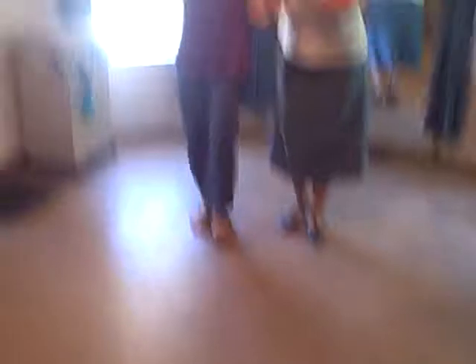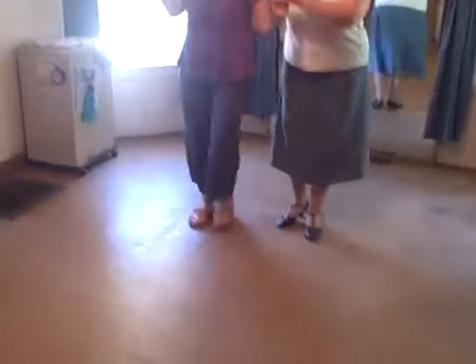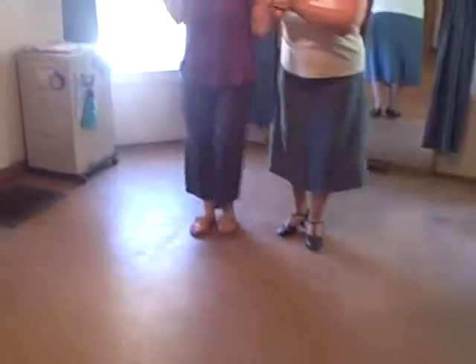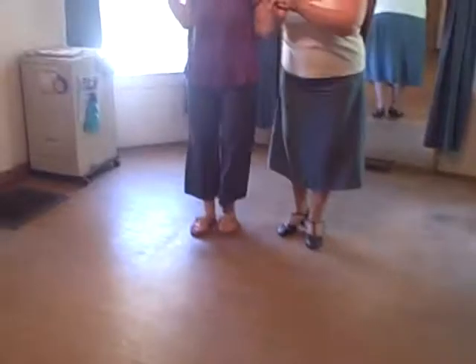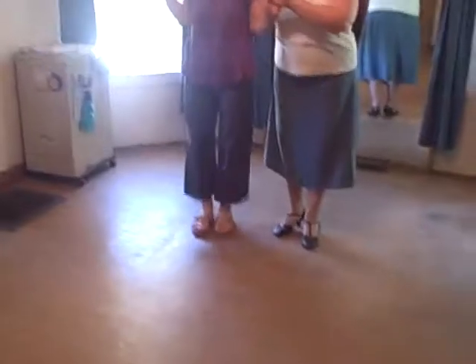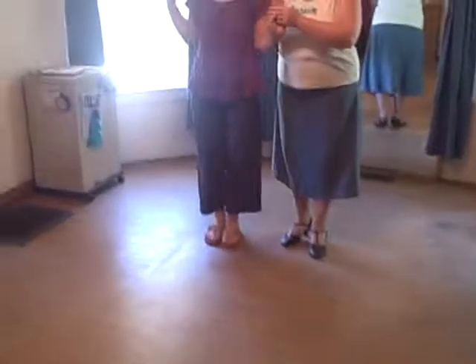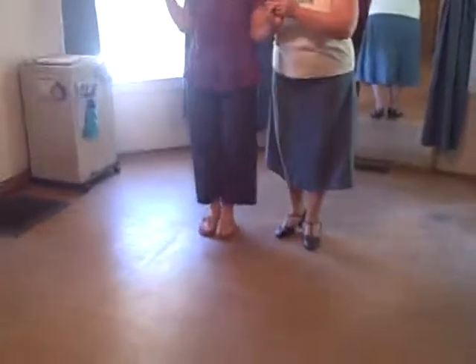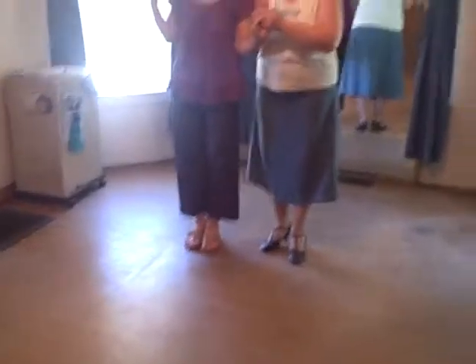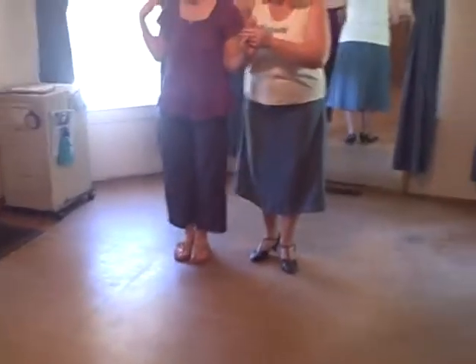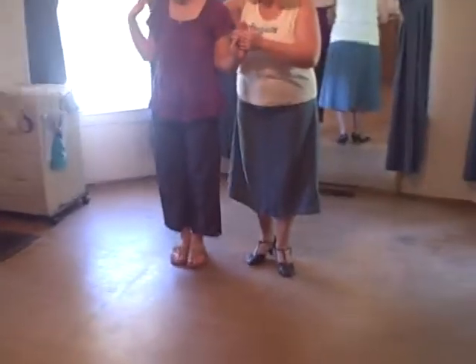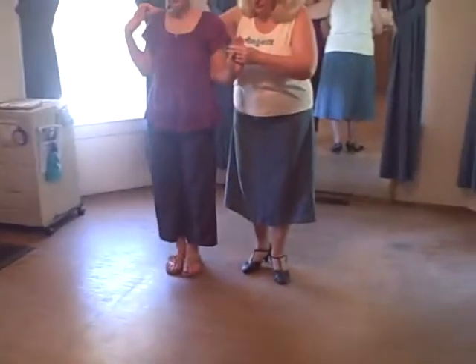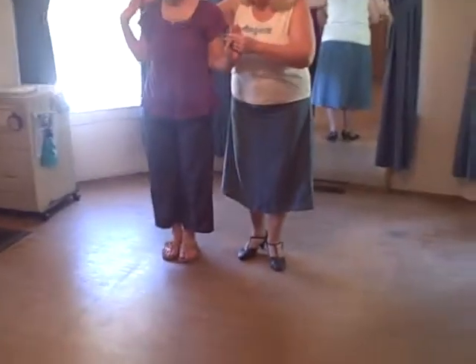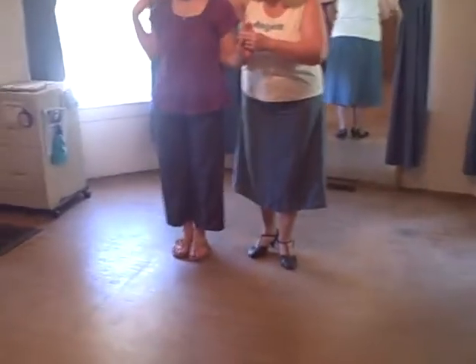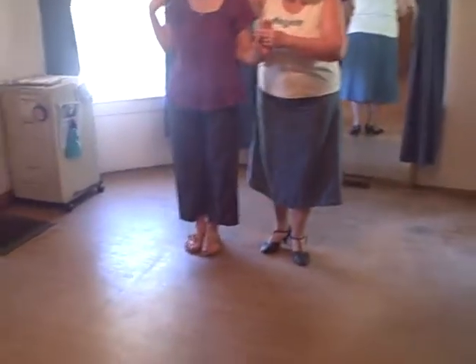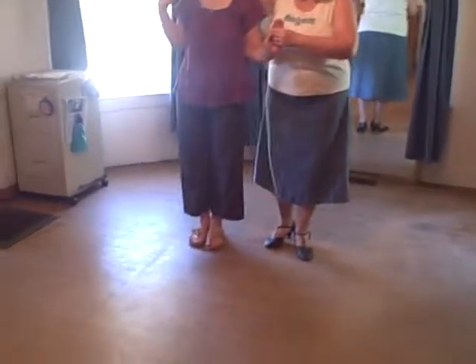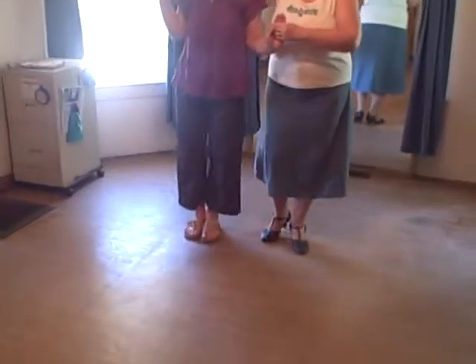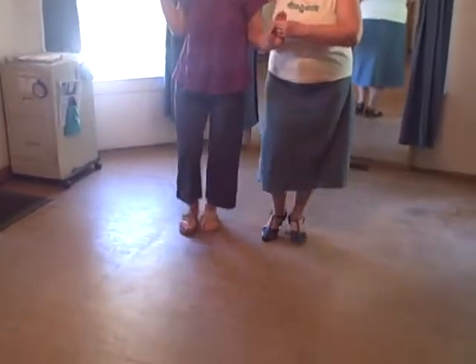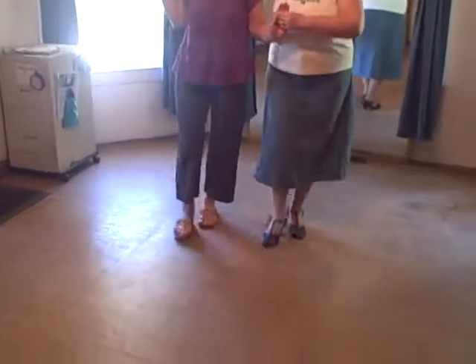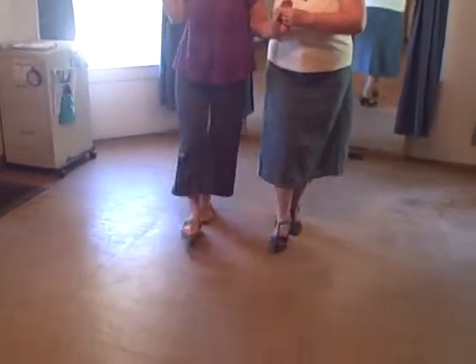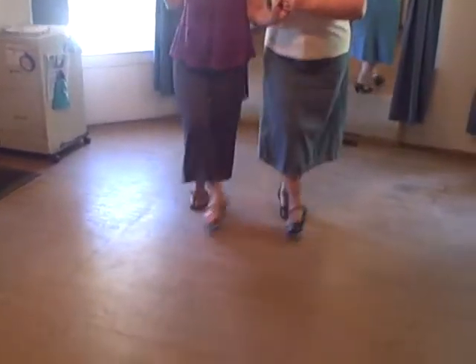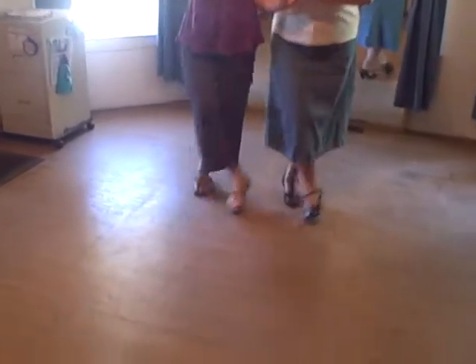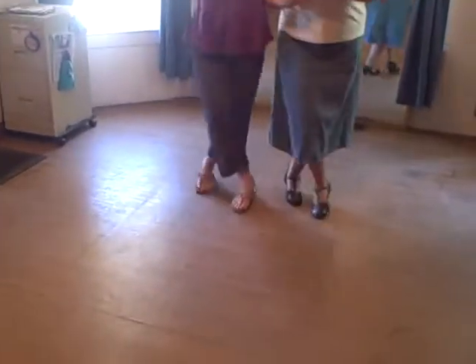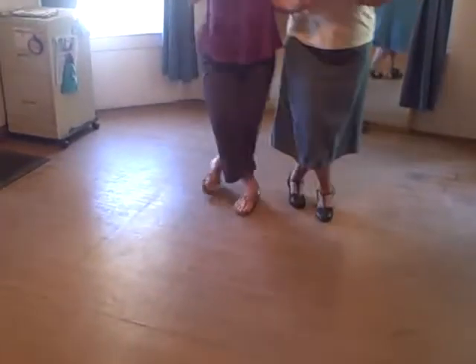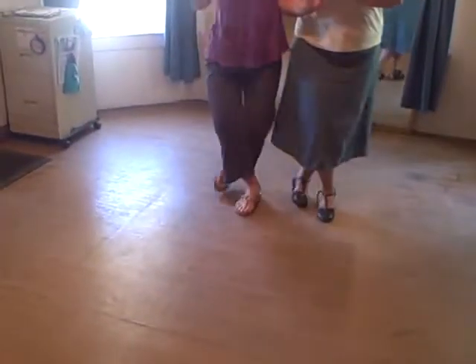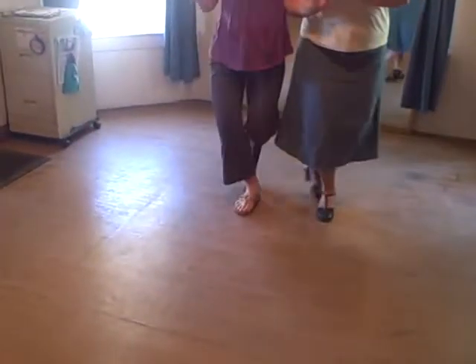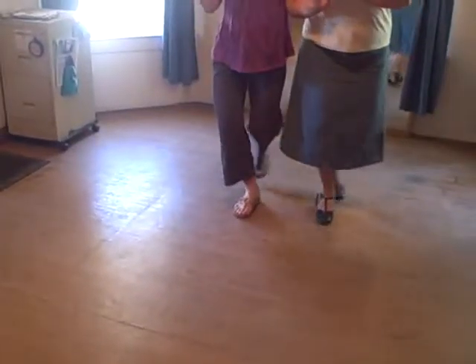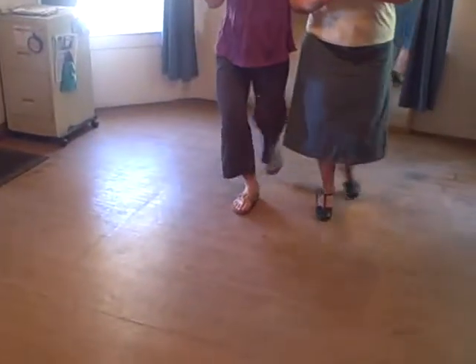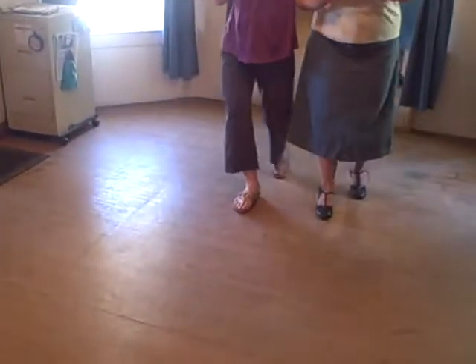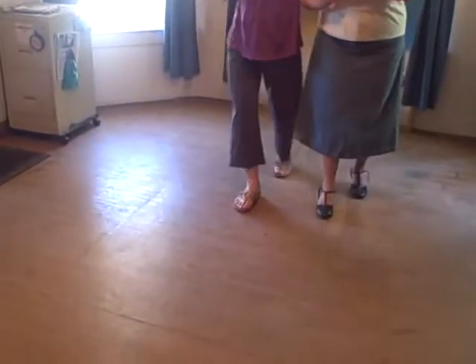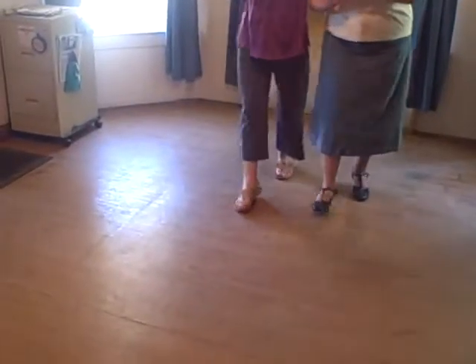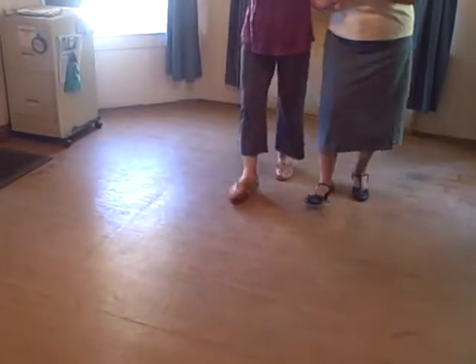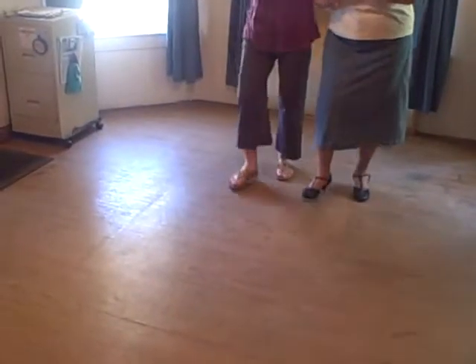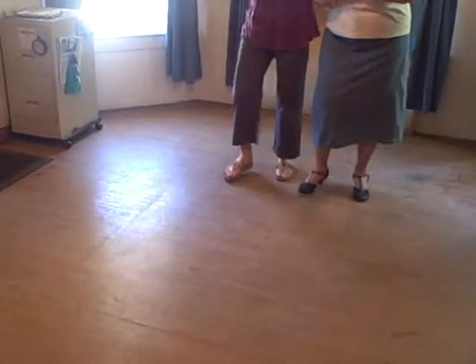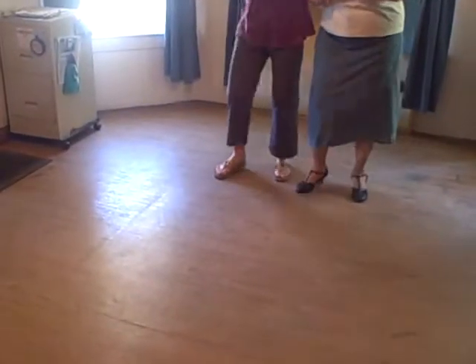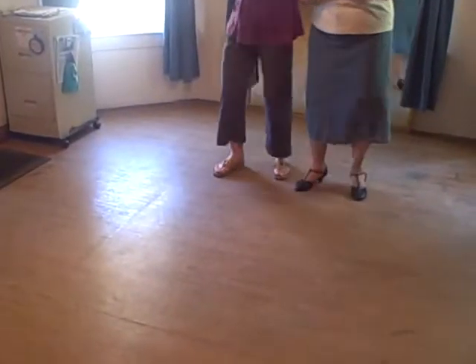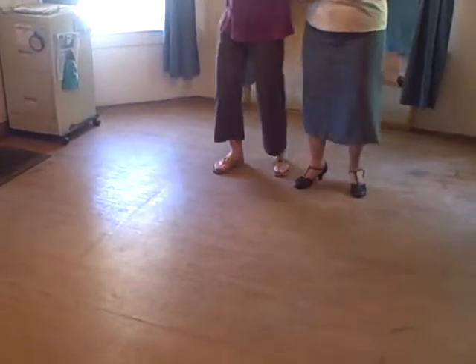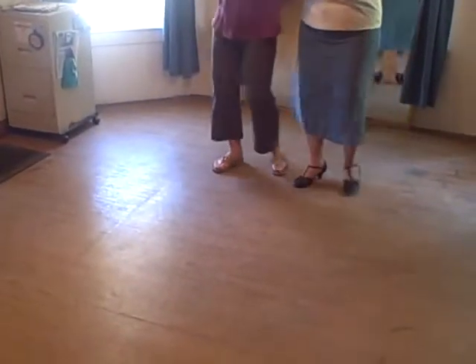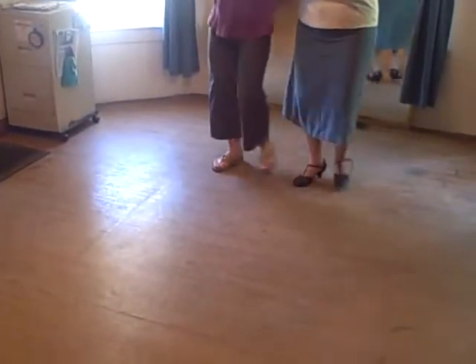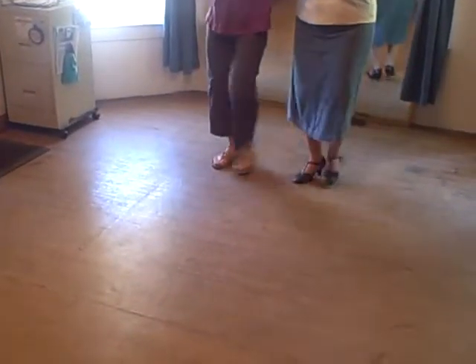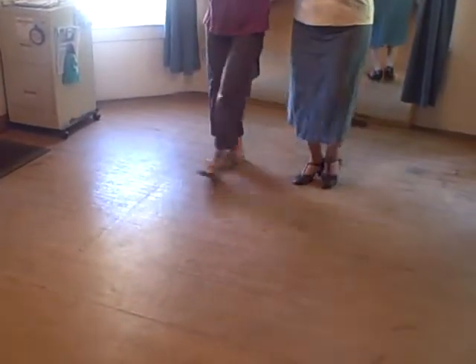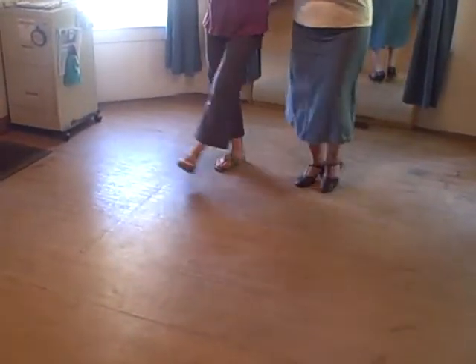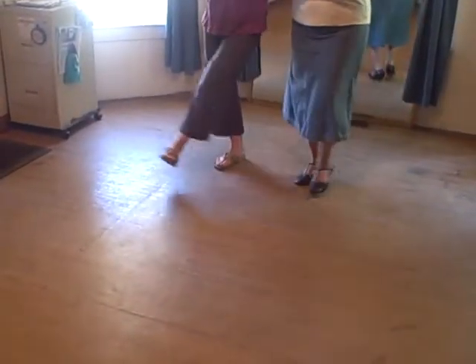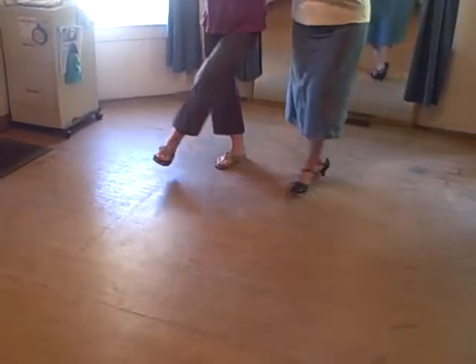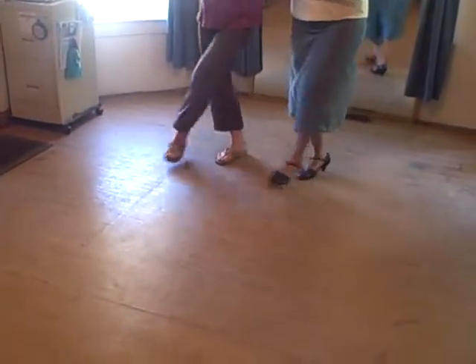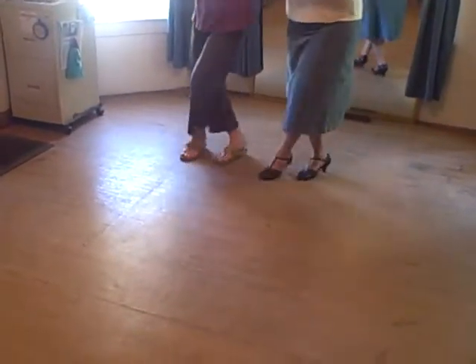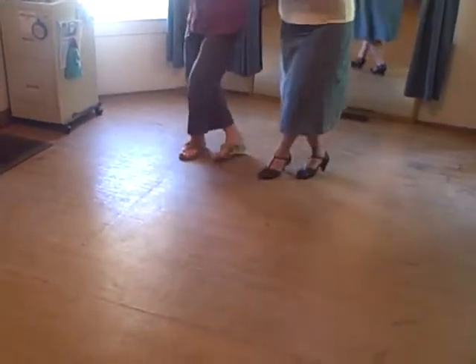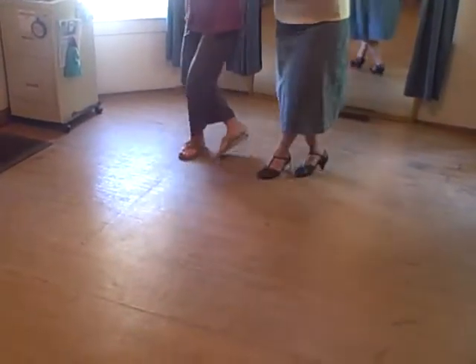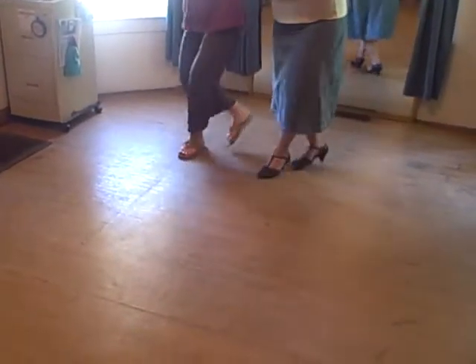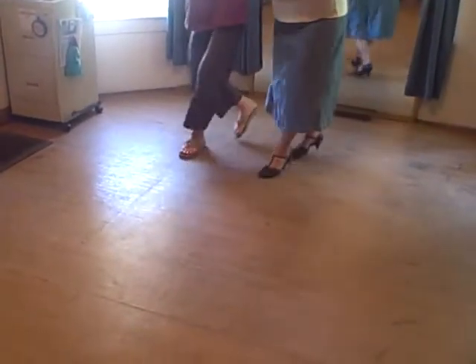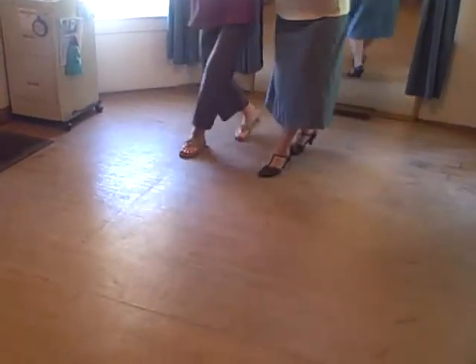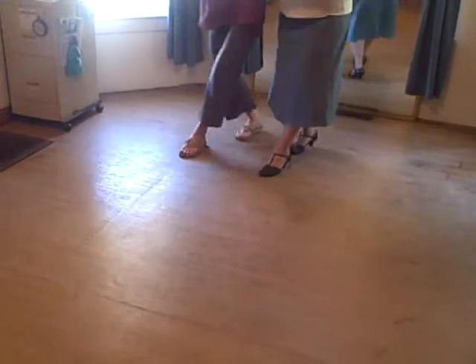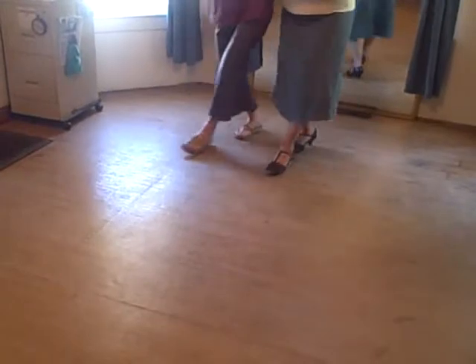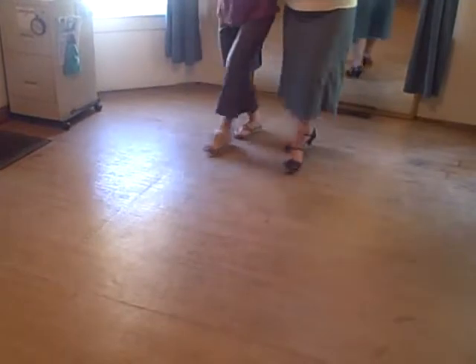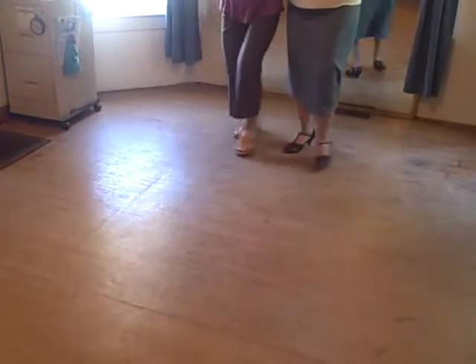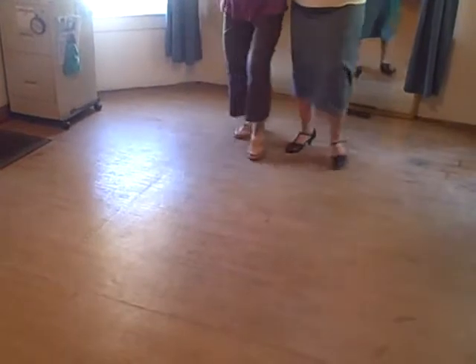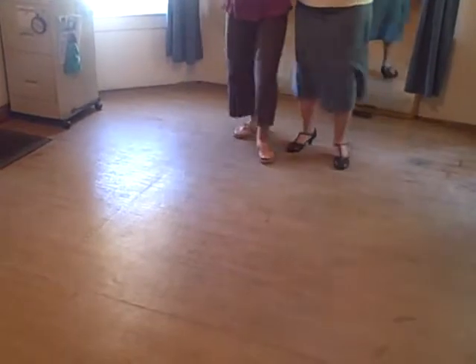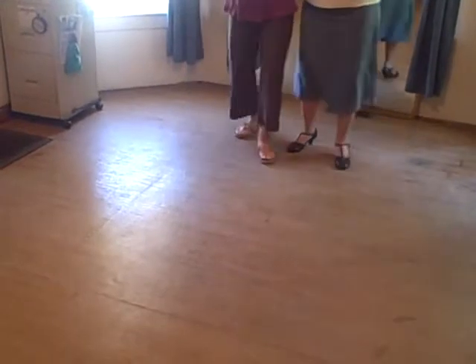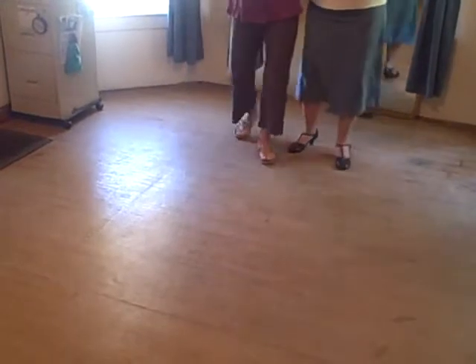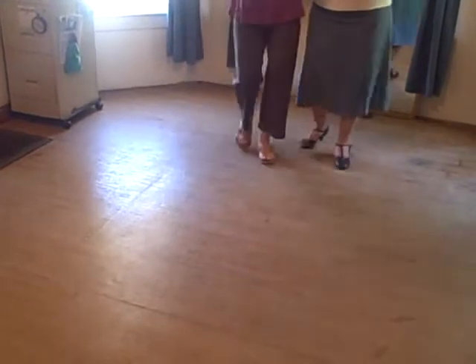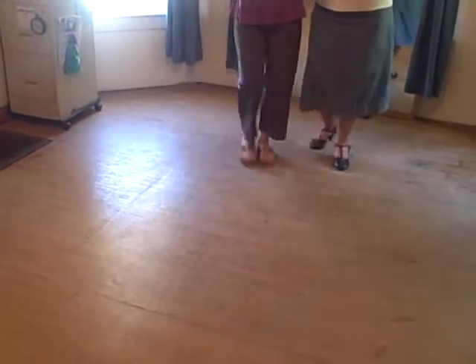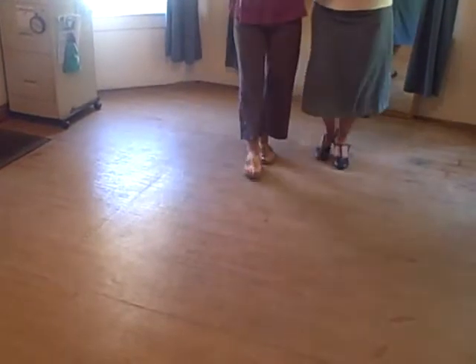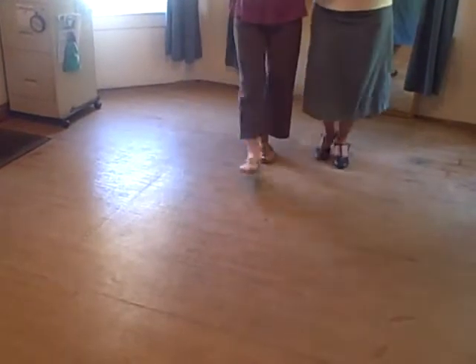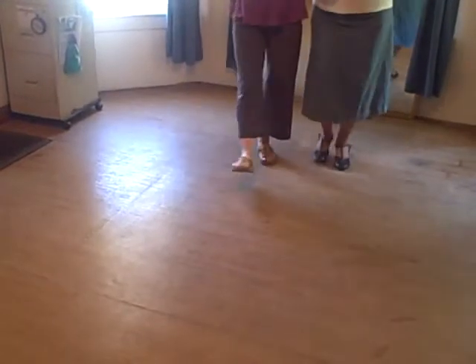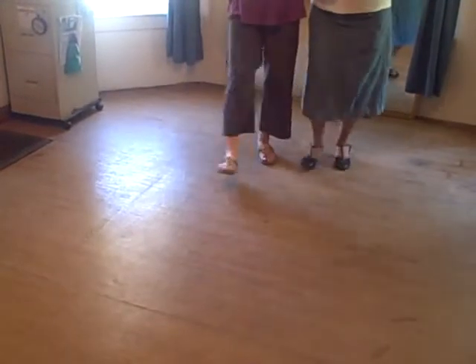Okay, we're going to go do the jazz box. 1, 2, 3, 4, 5, 6, 7, 8.